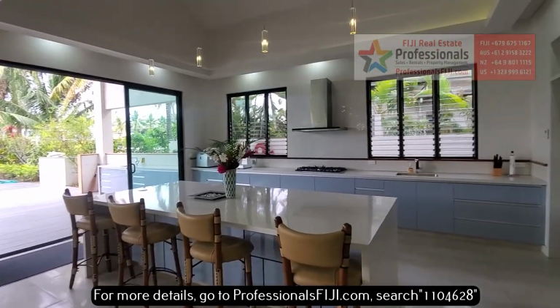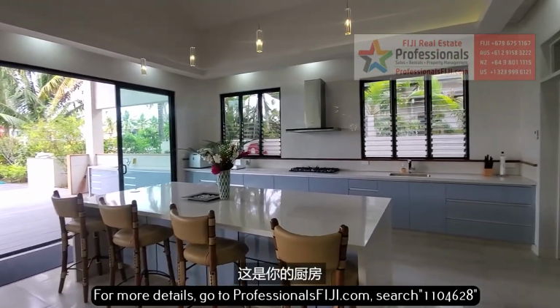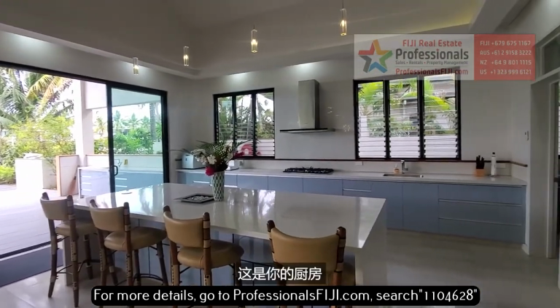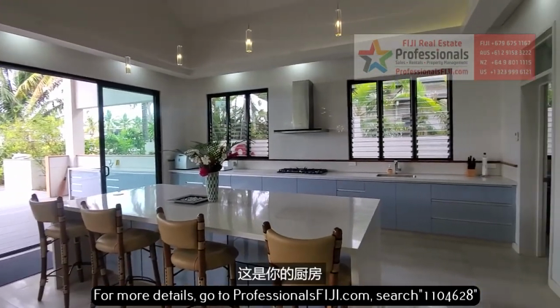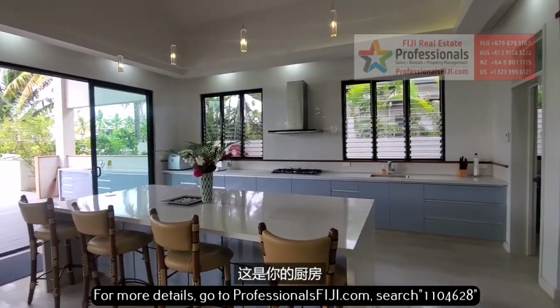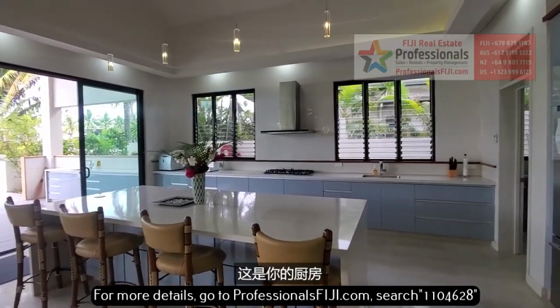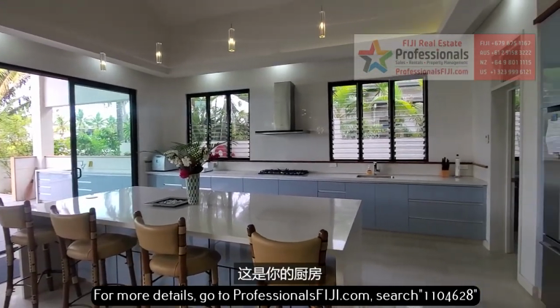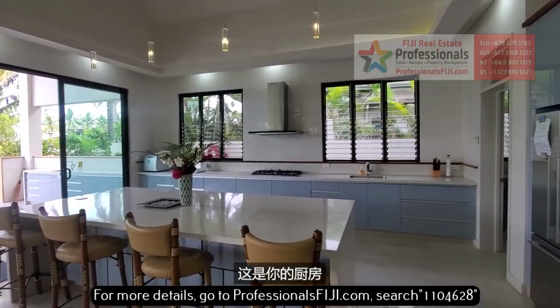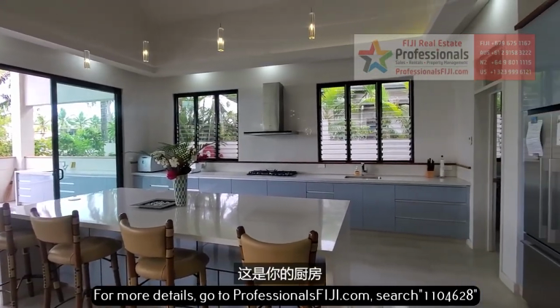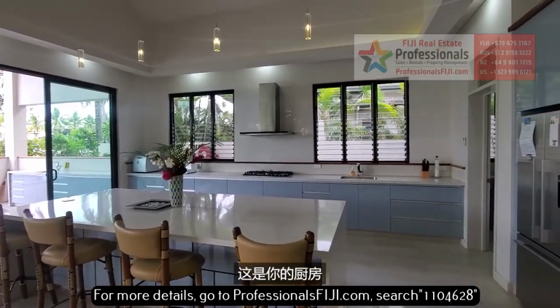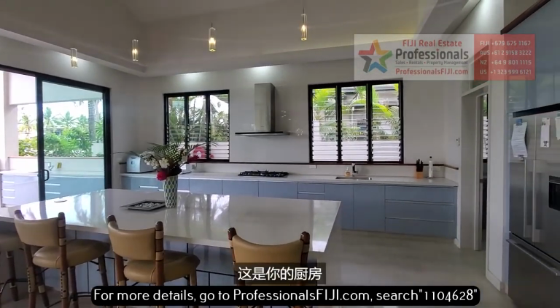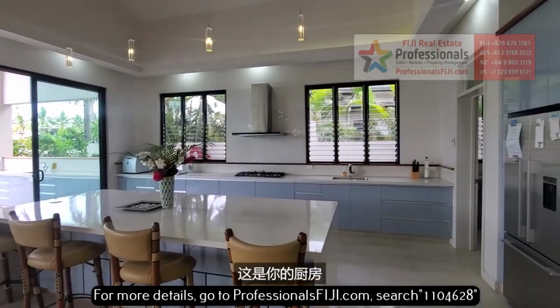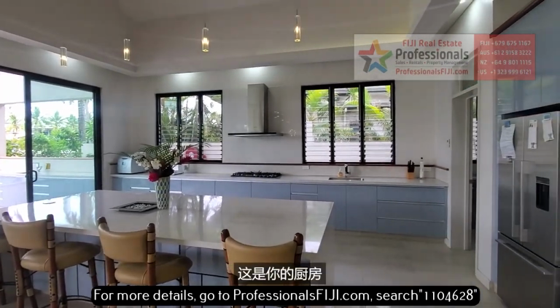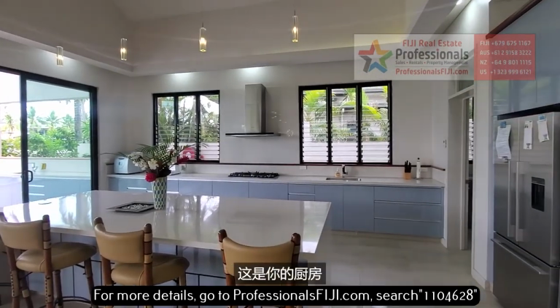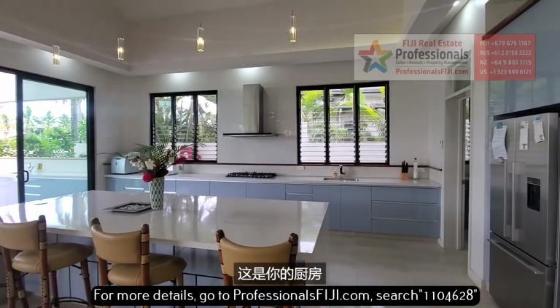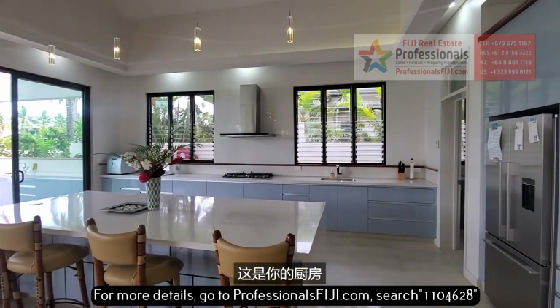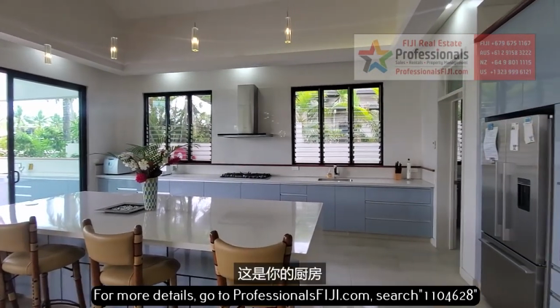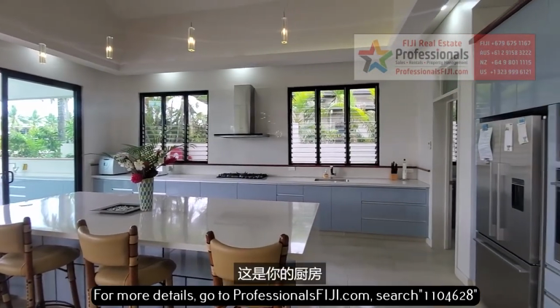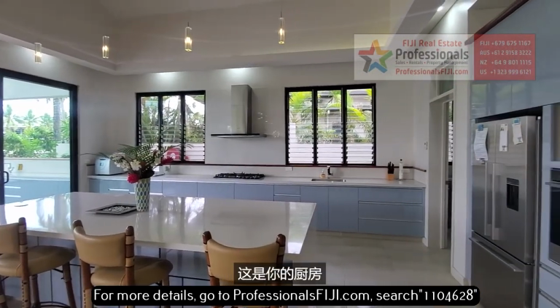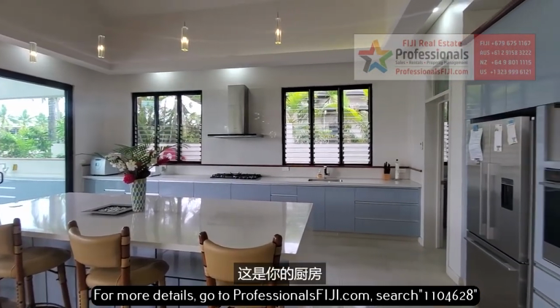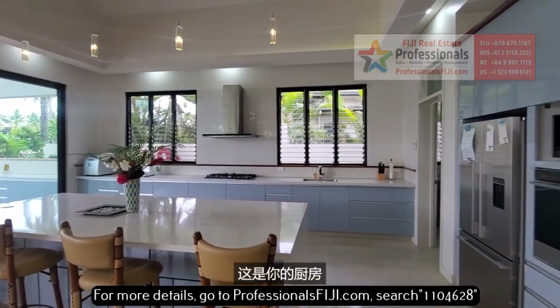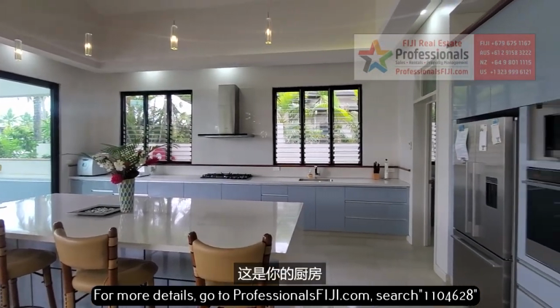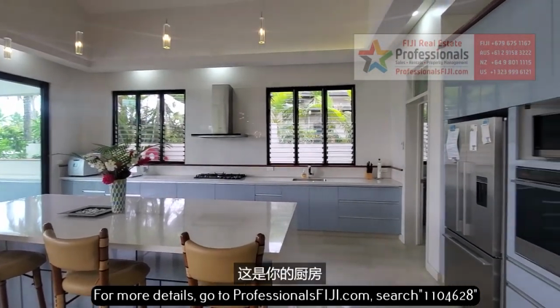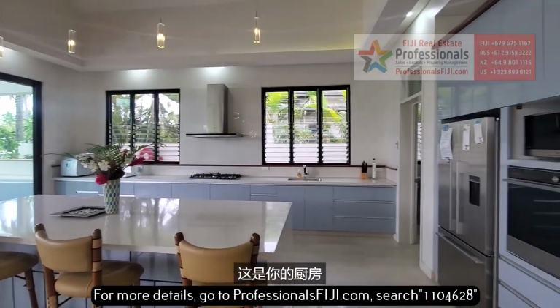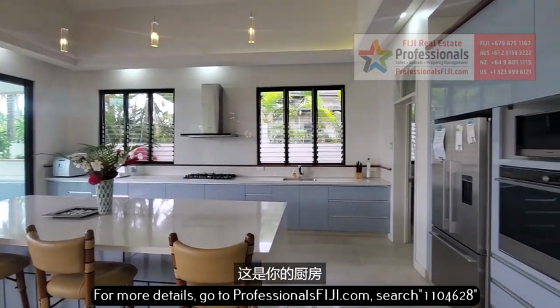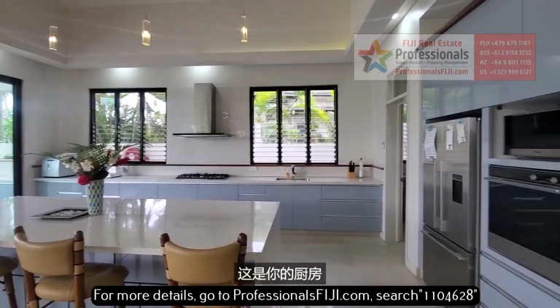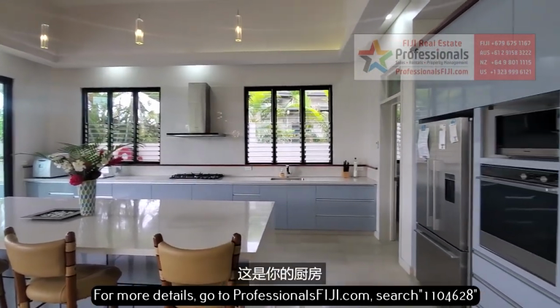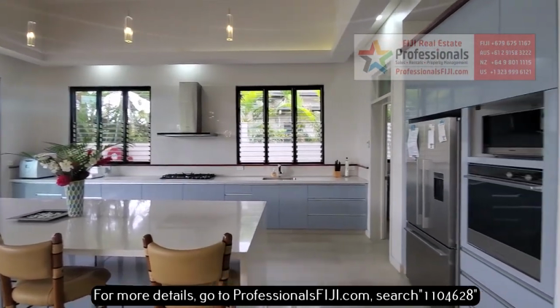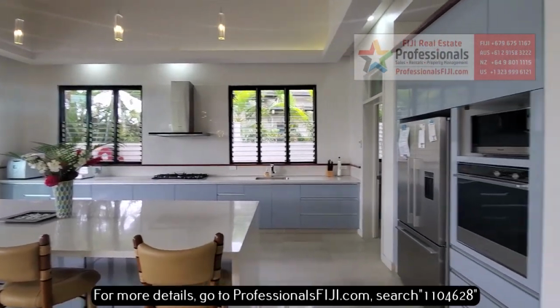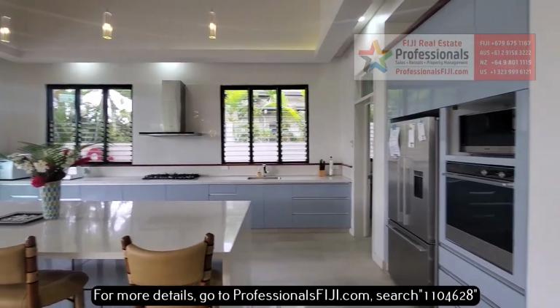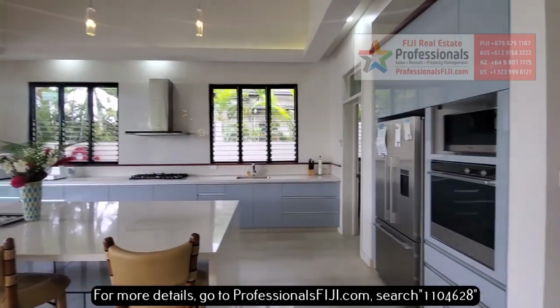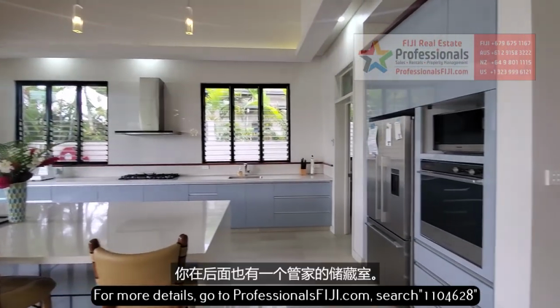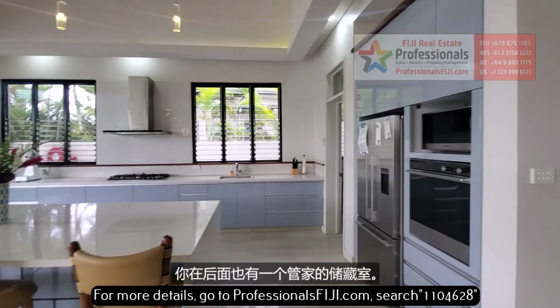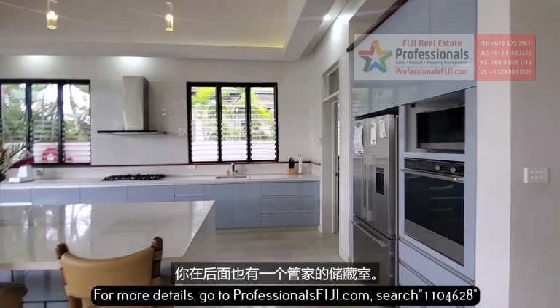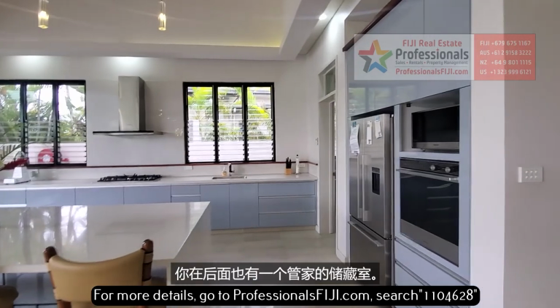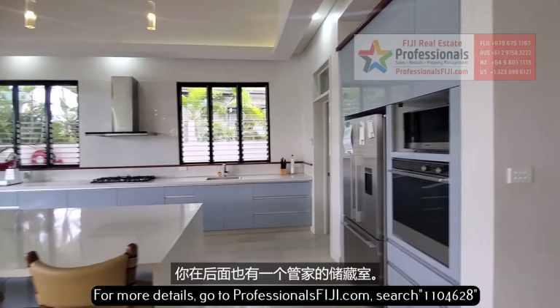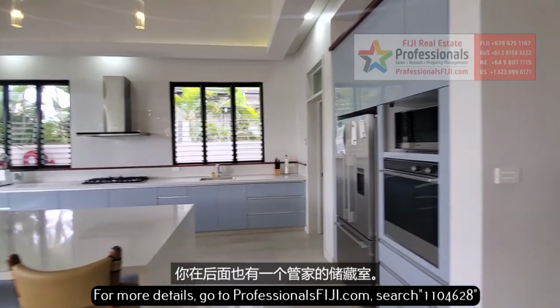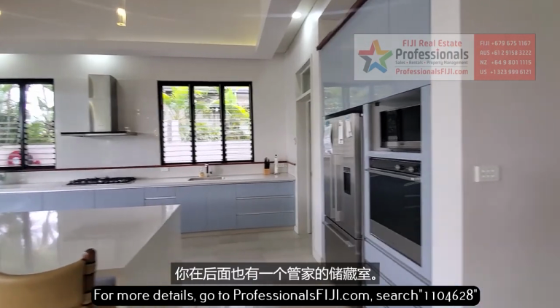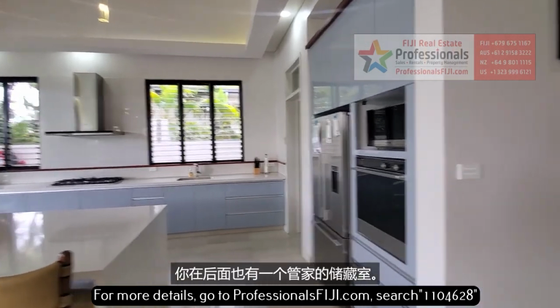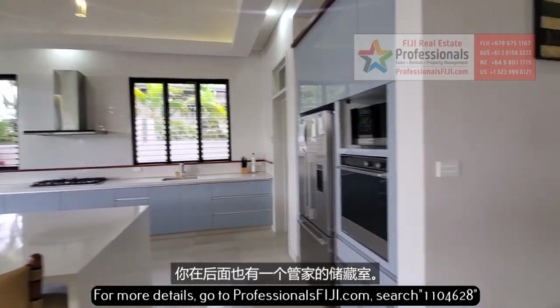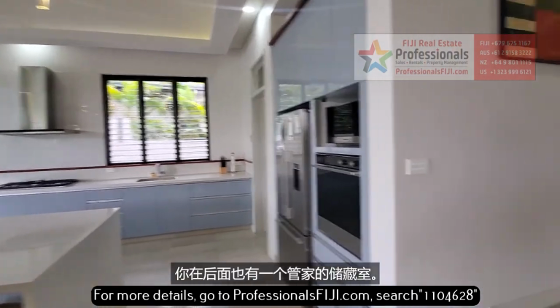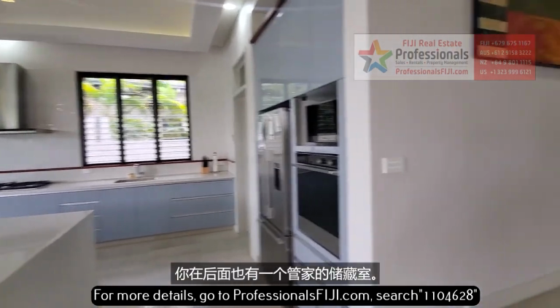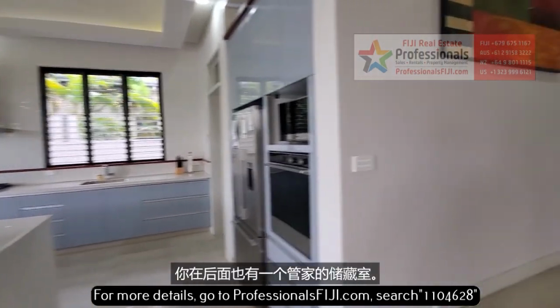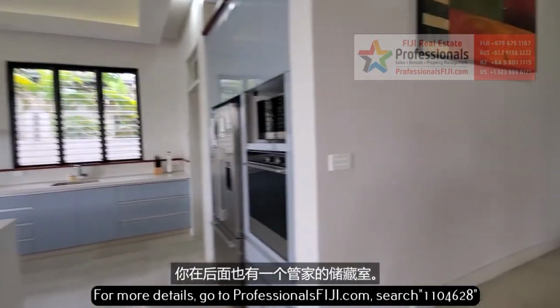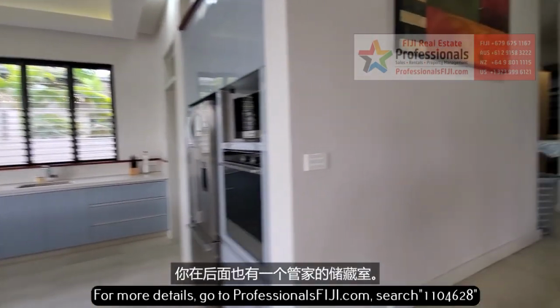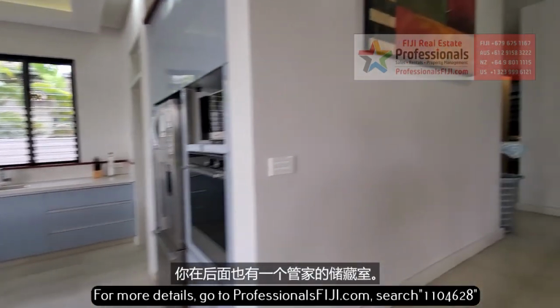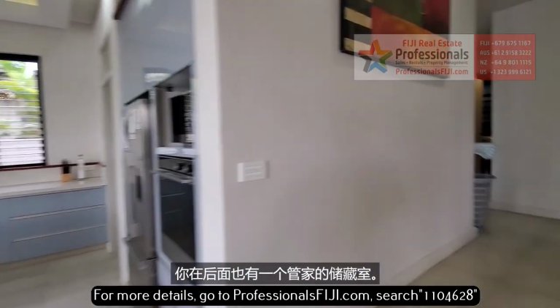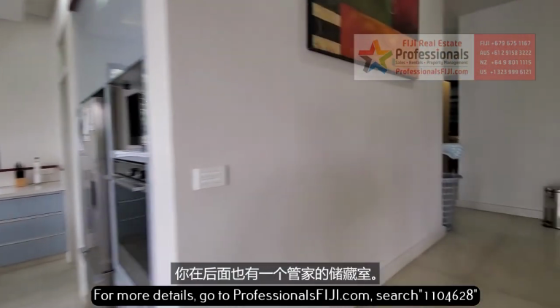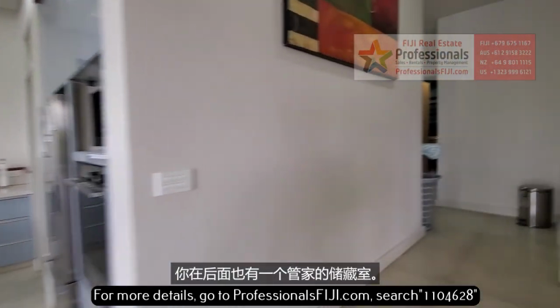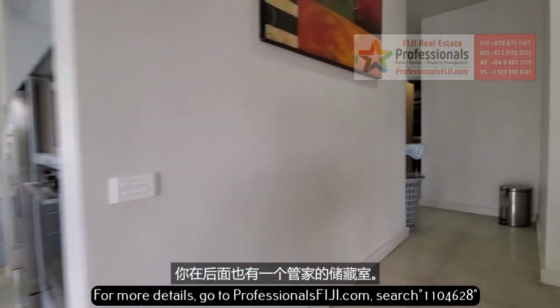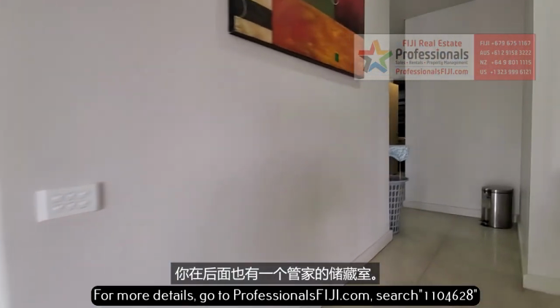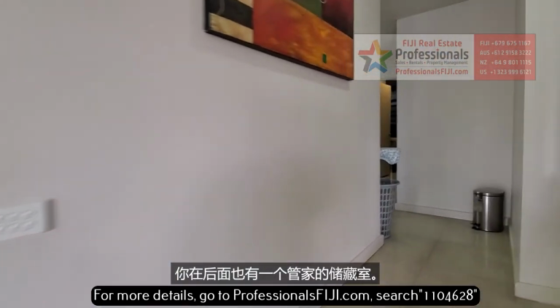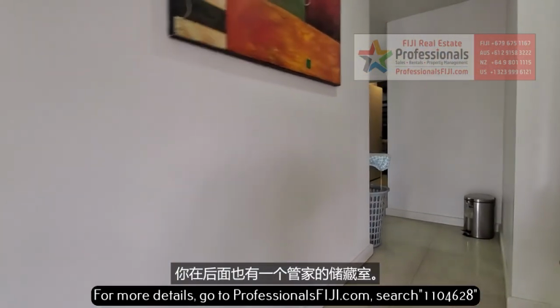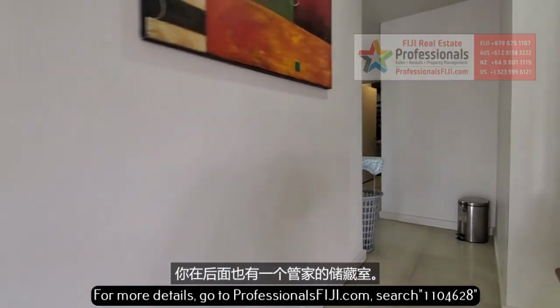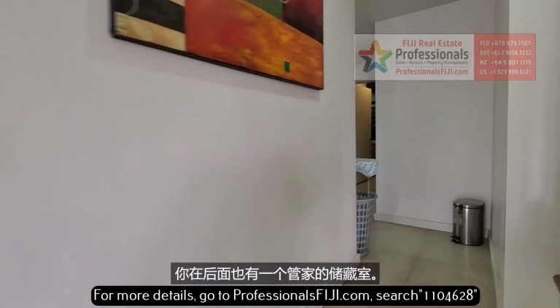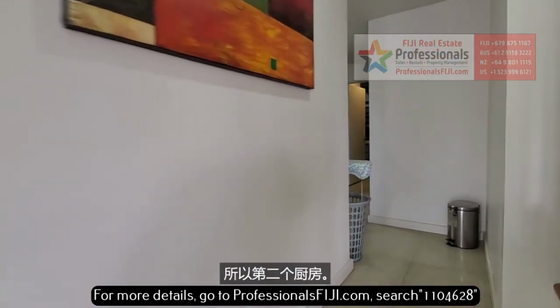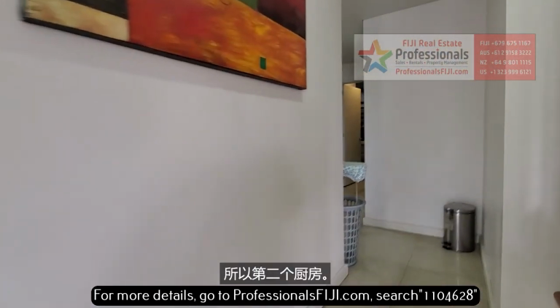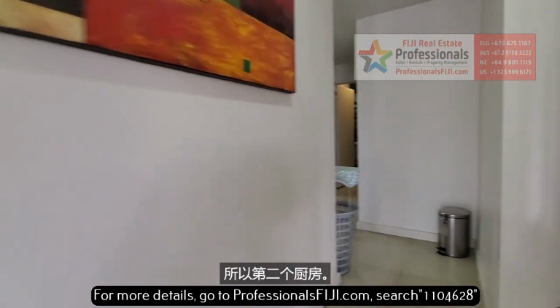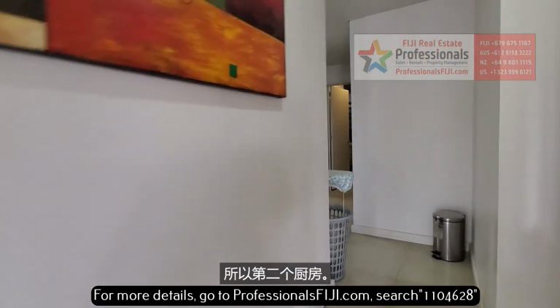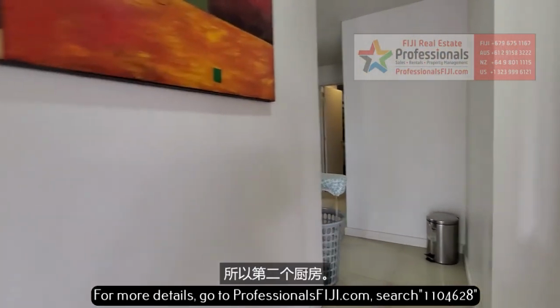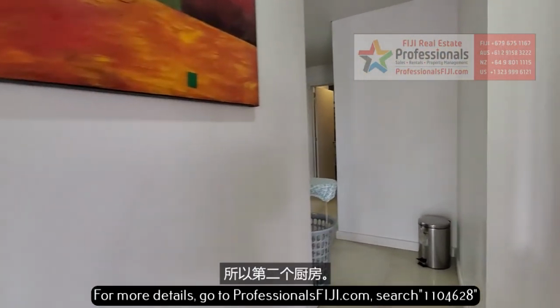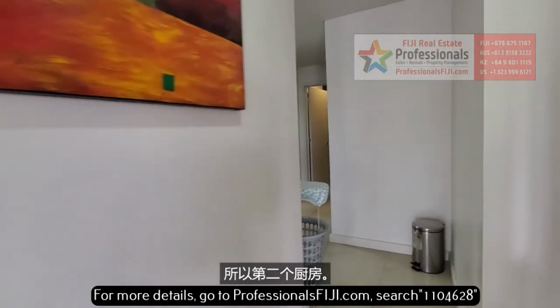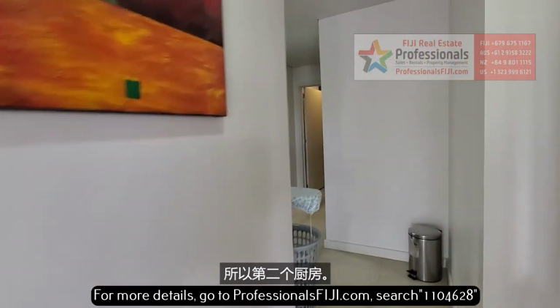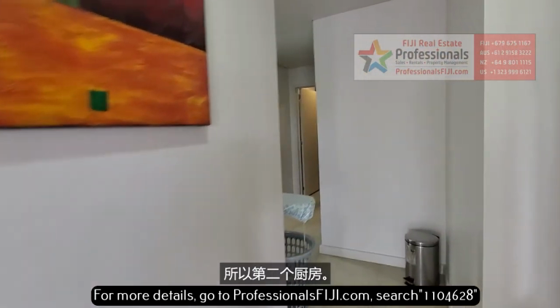Here is your just incredible kitchen, and you have a butler's pantry in the back there too — essentially a second kitchen.